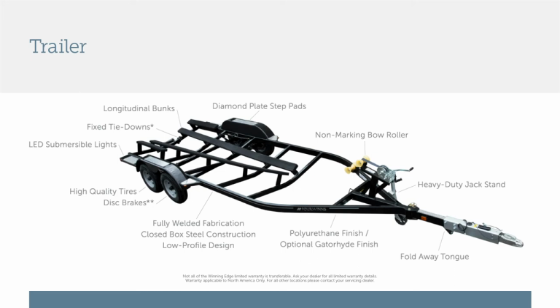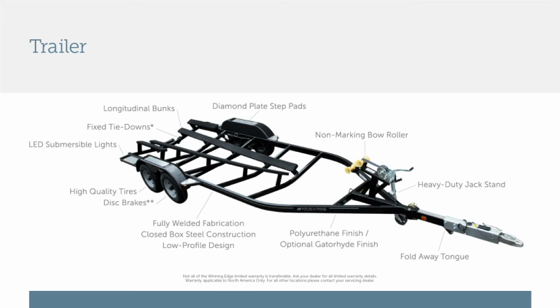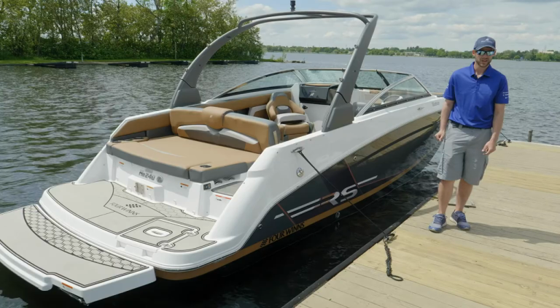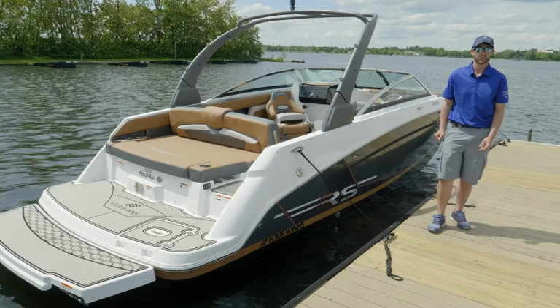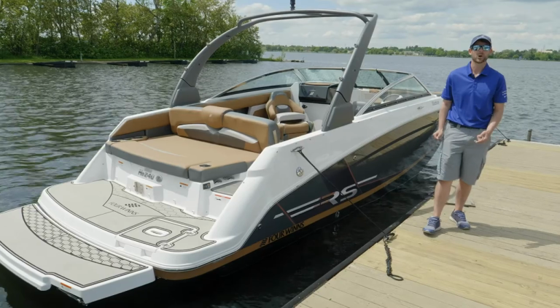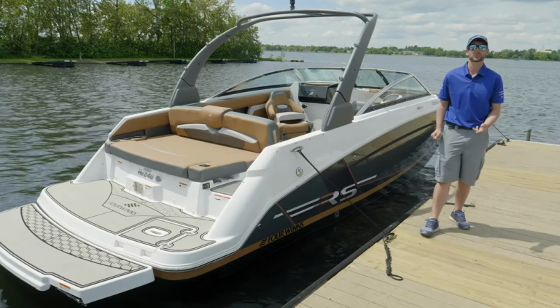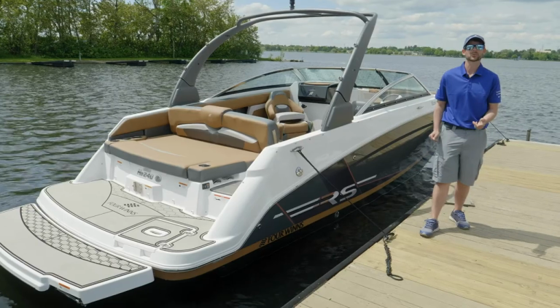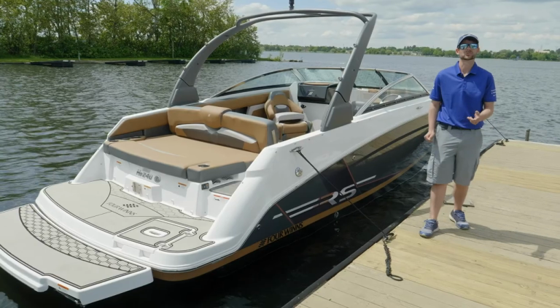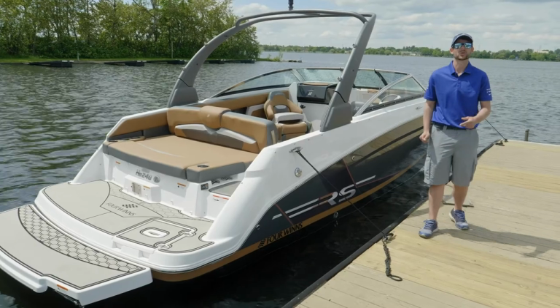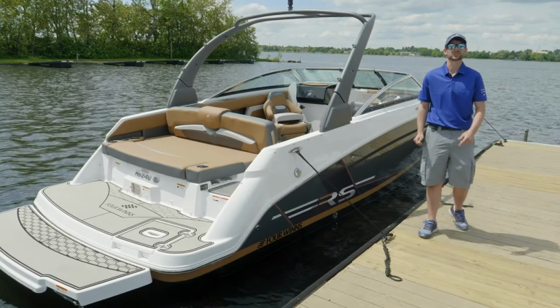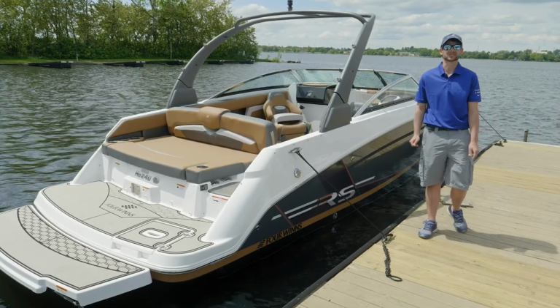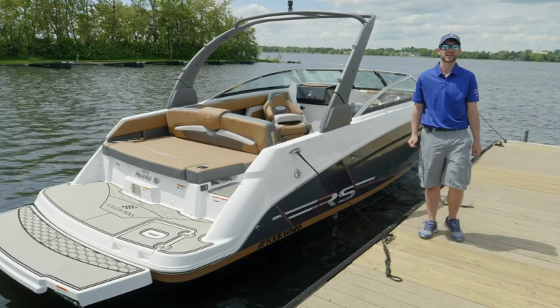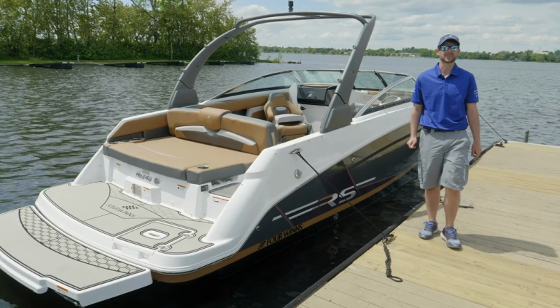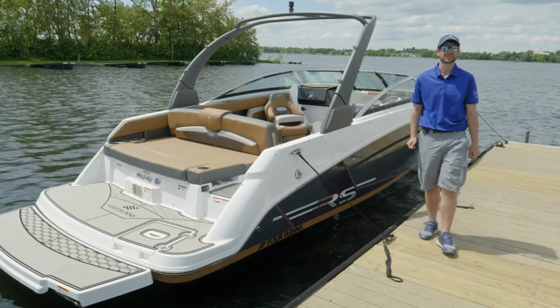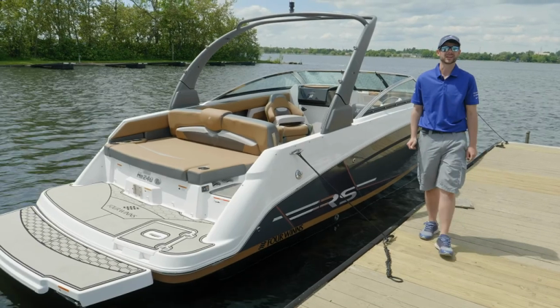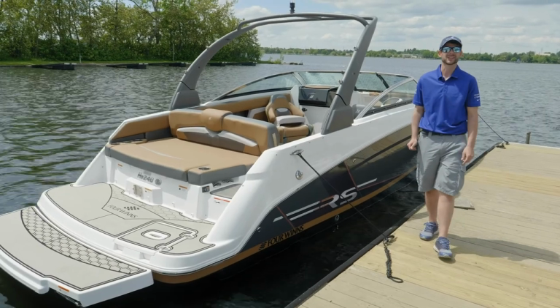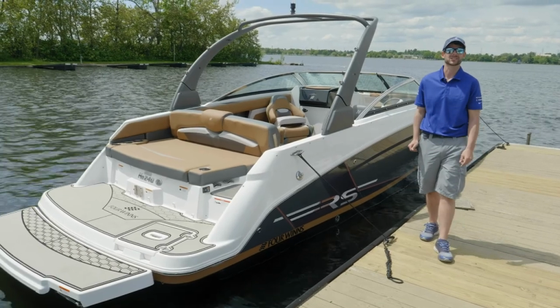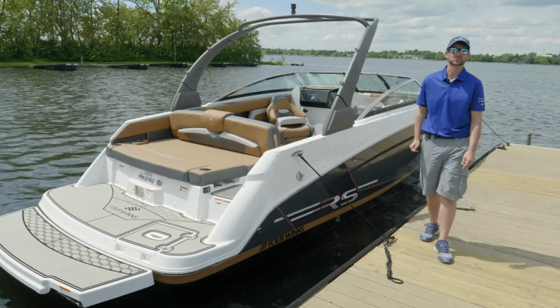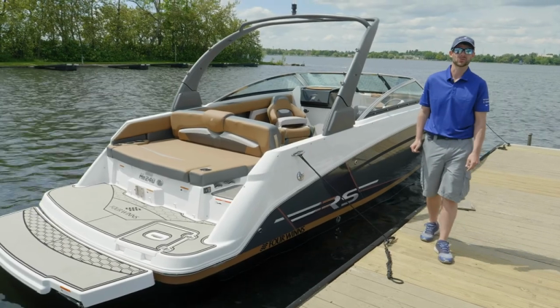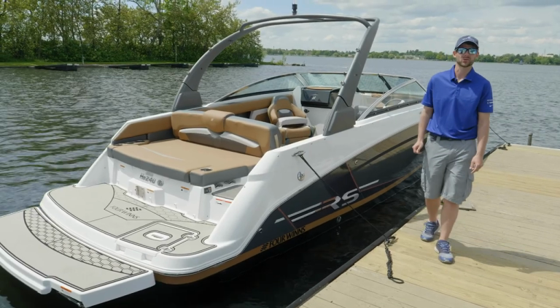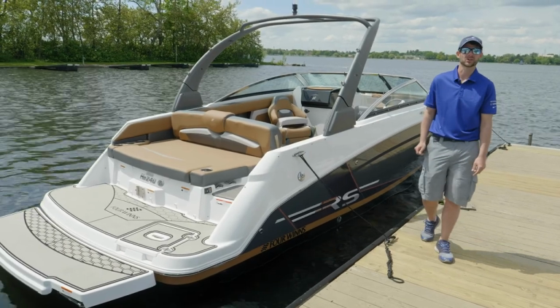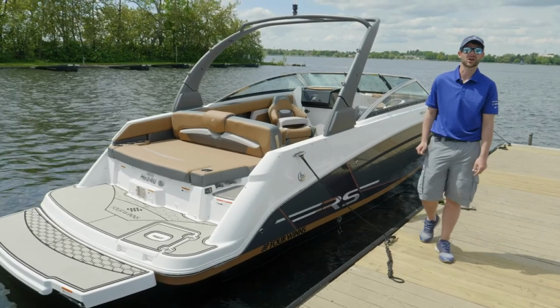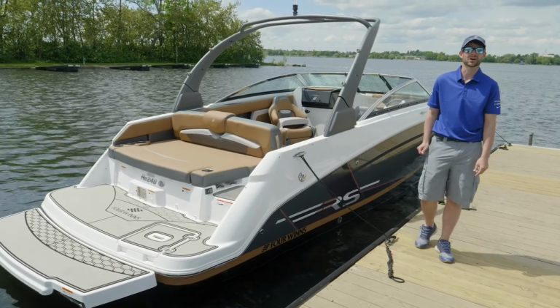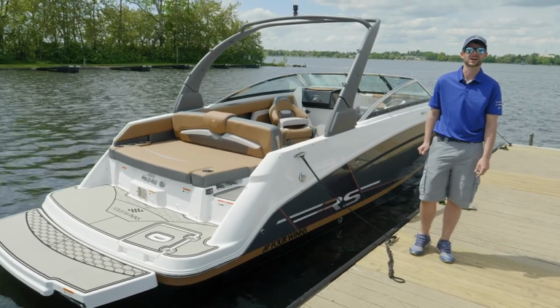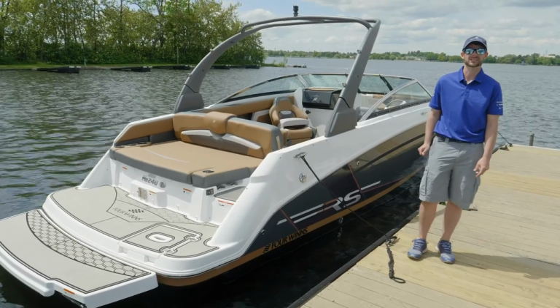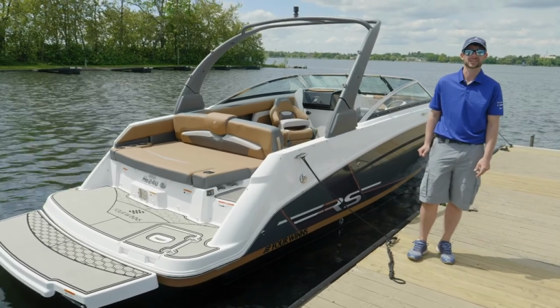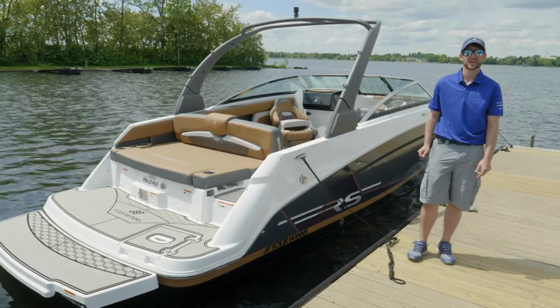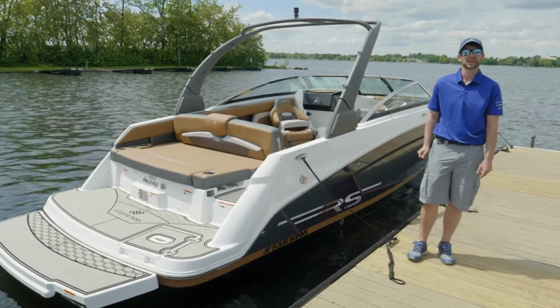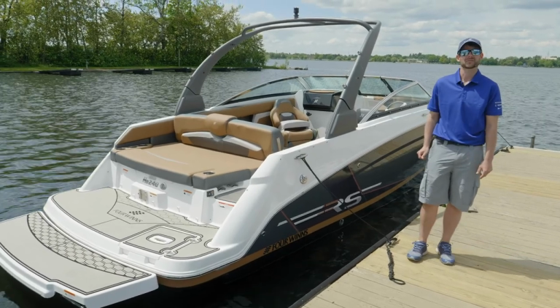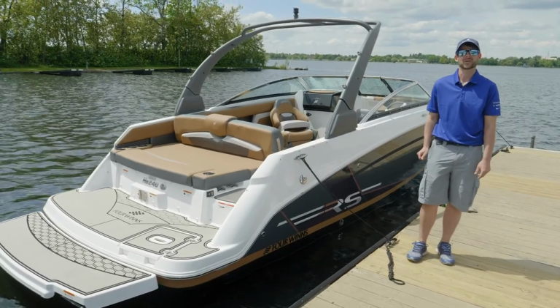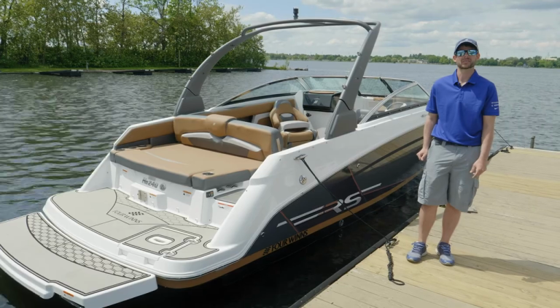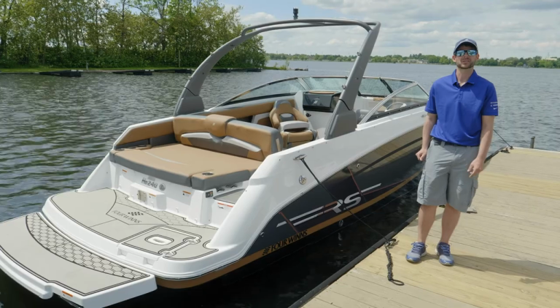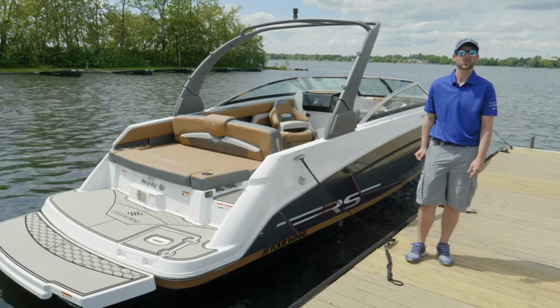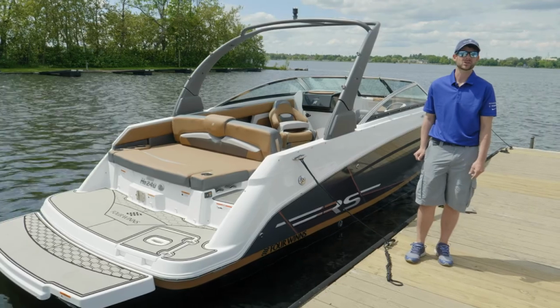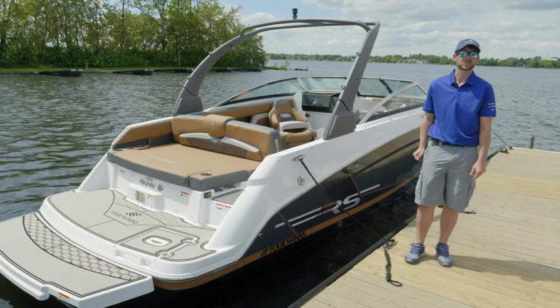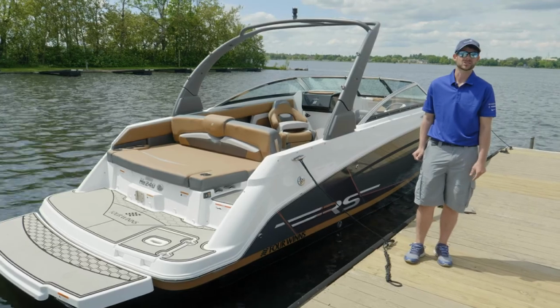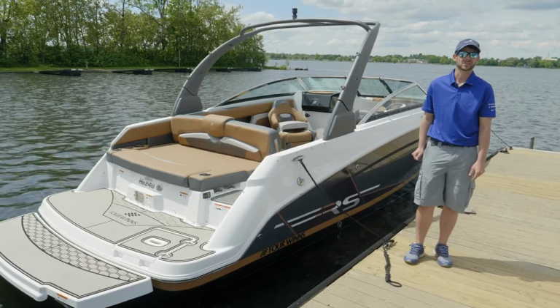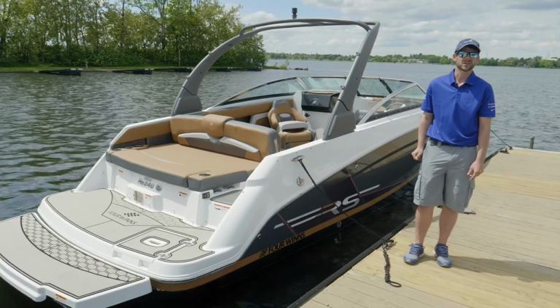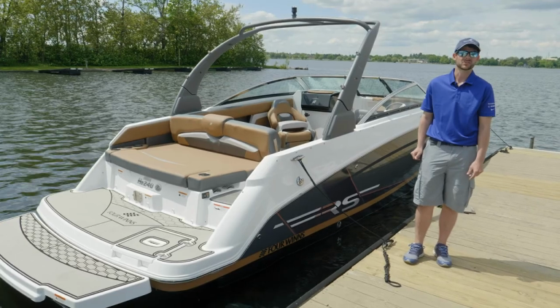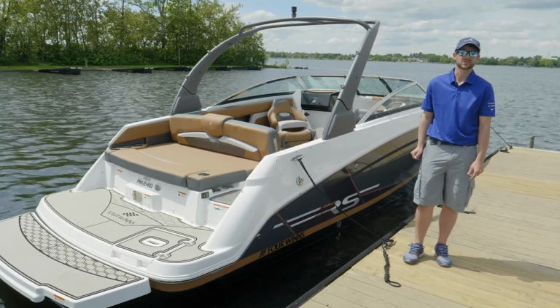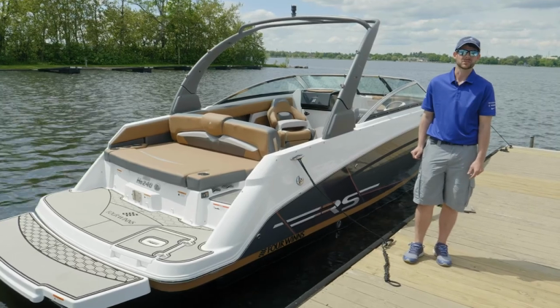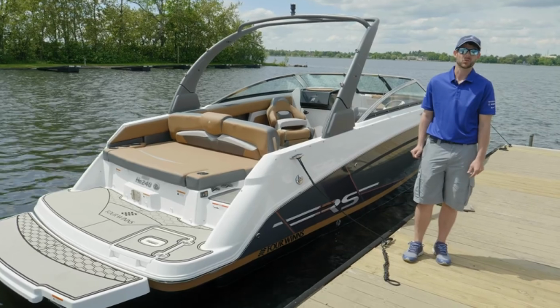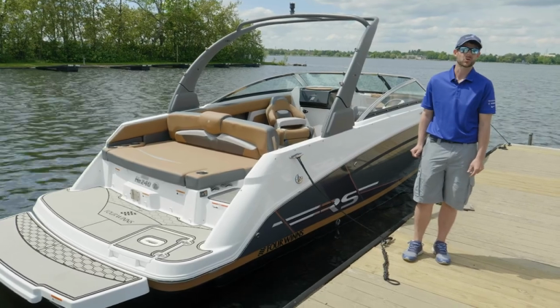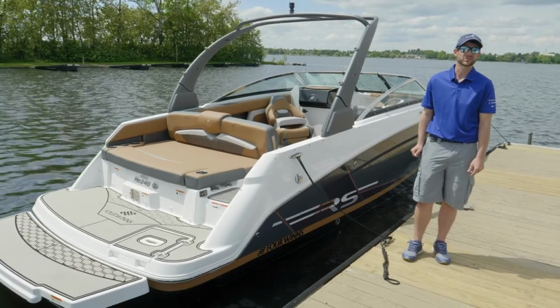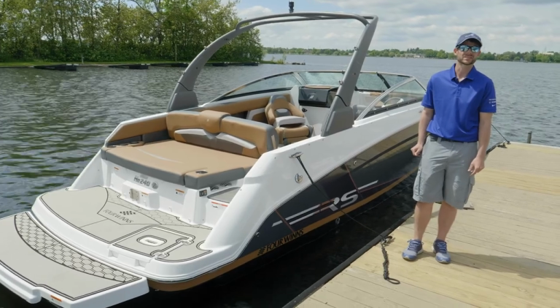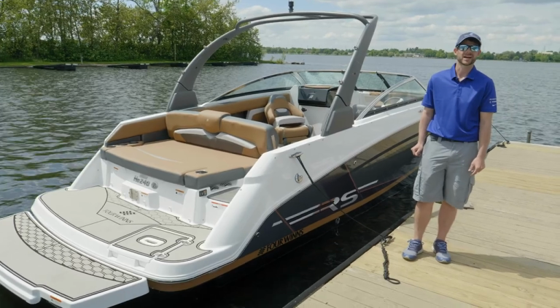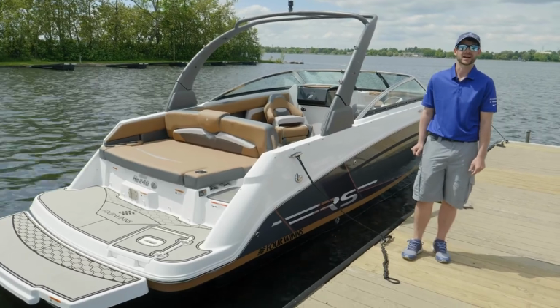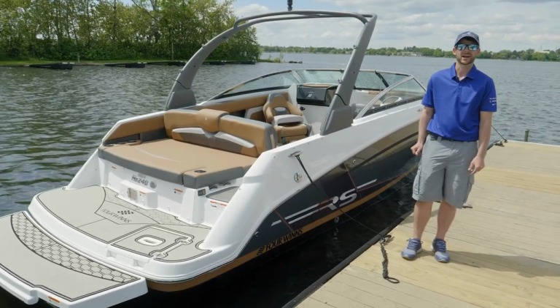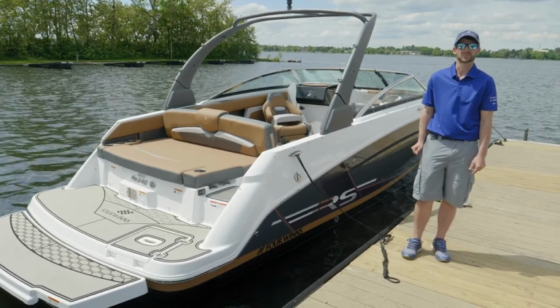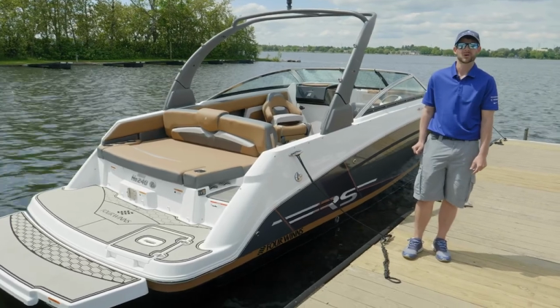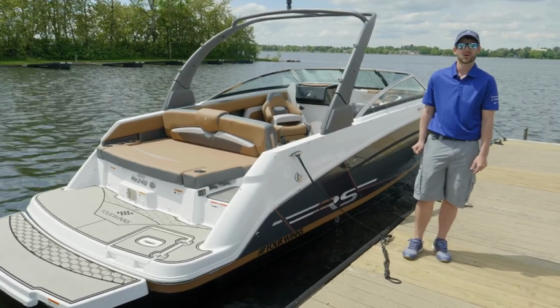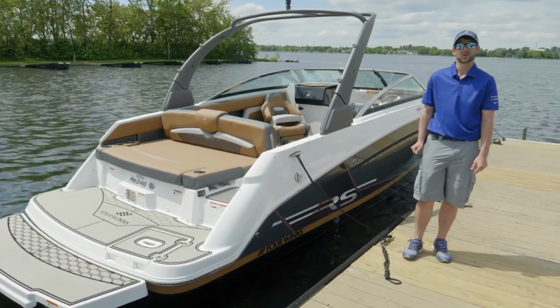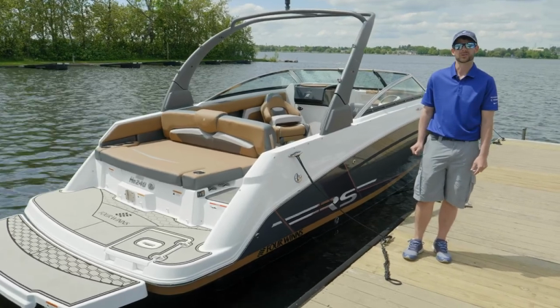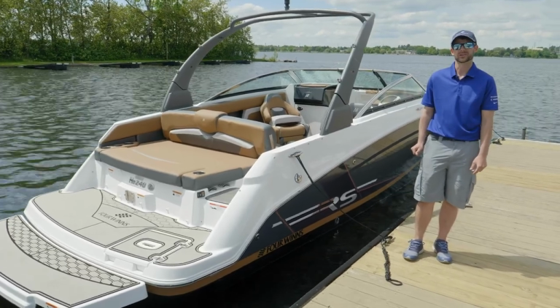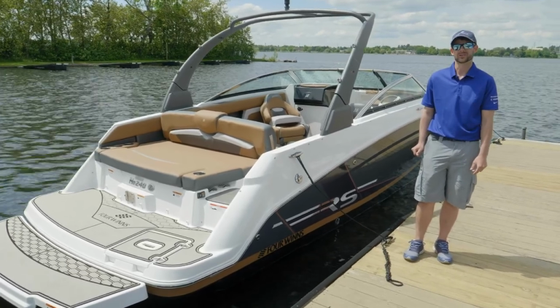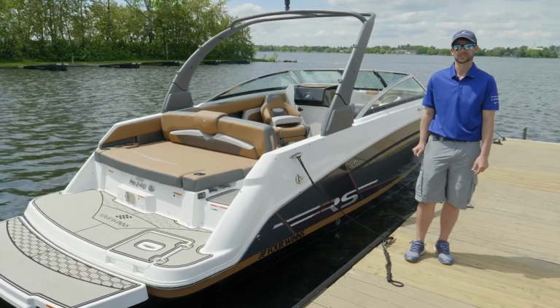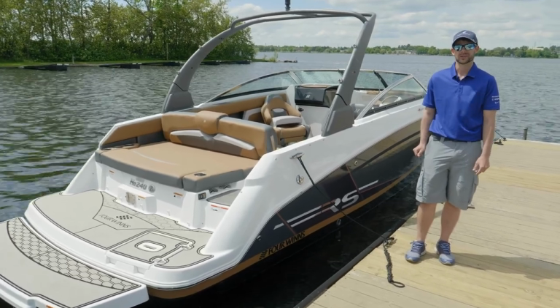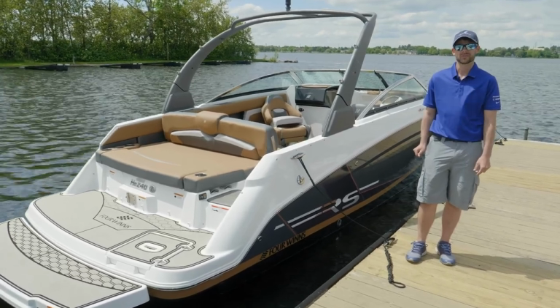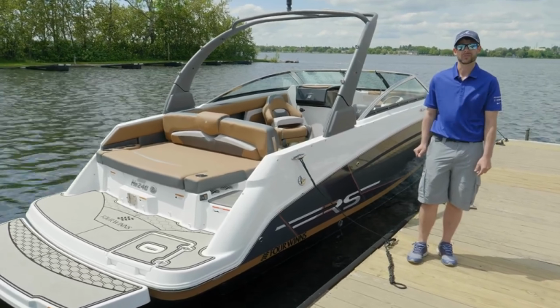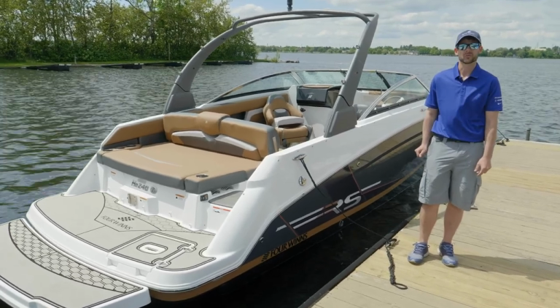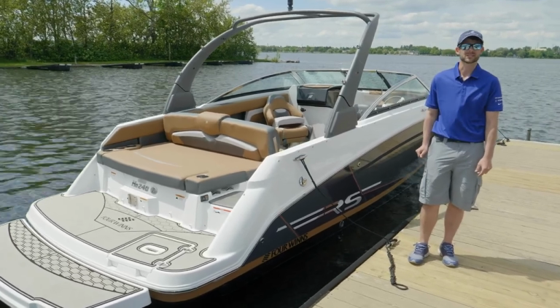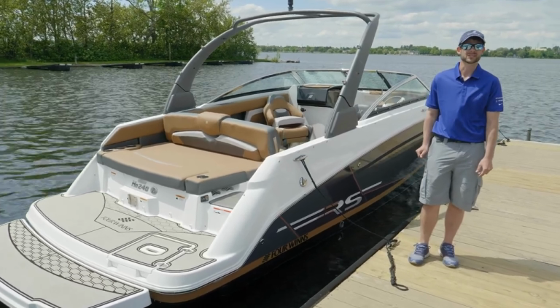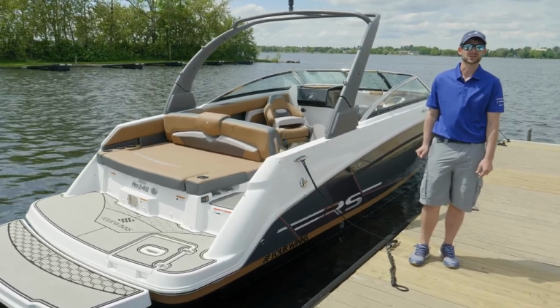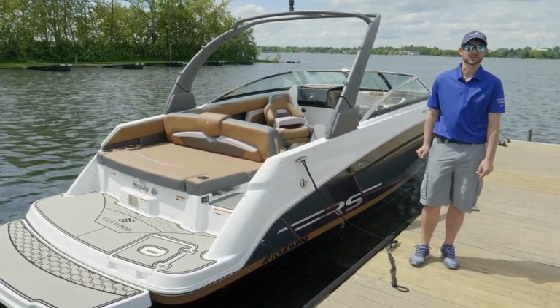We hope you enjoyed your time on the HD 240 RS. If you have any questions, visit fourwinds.com or your nearest Four Winds dealer.